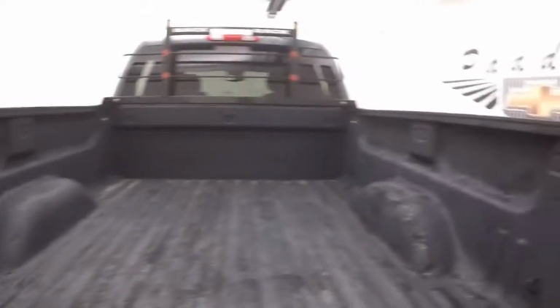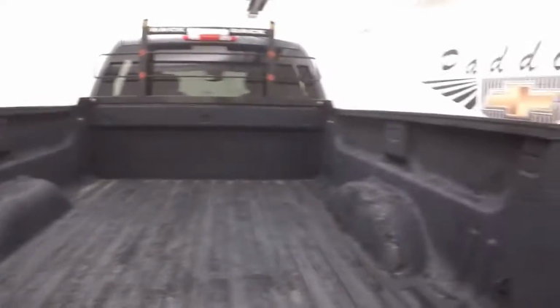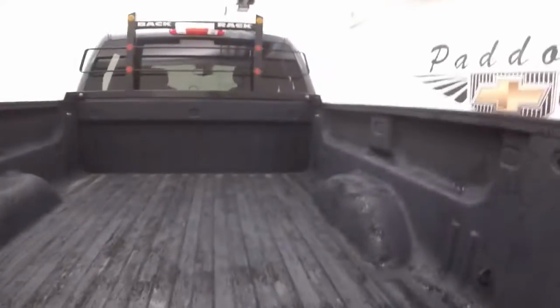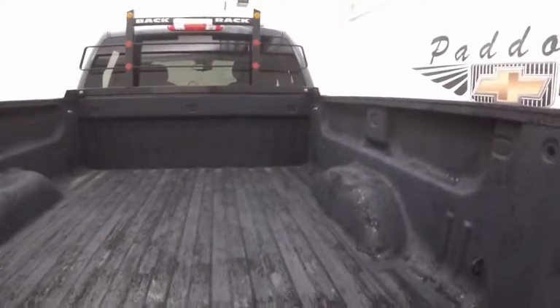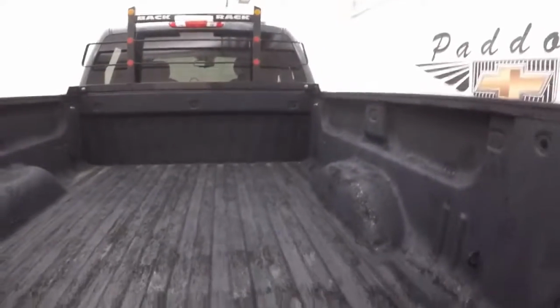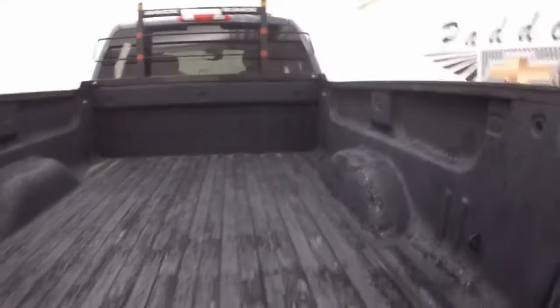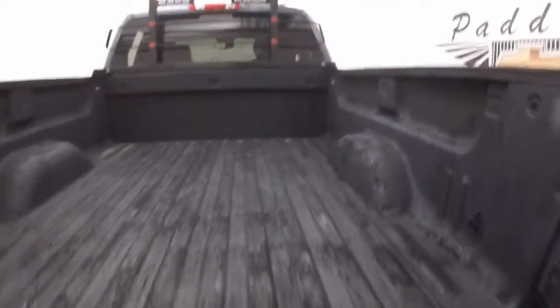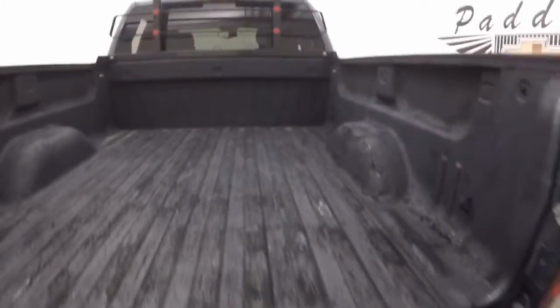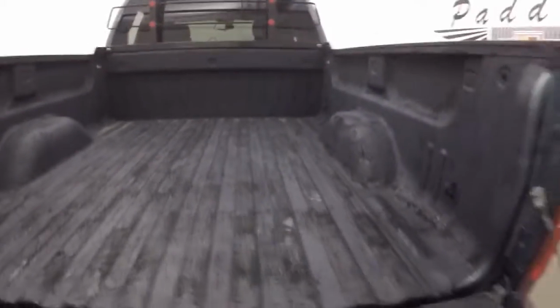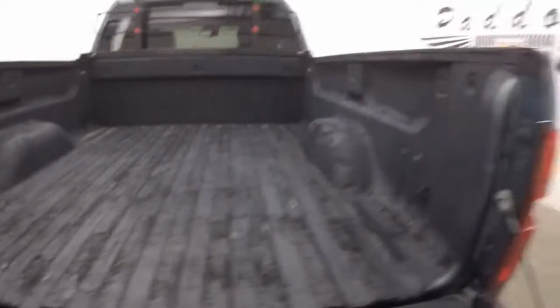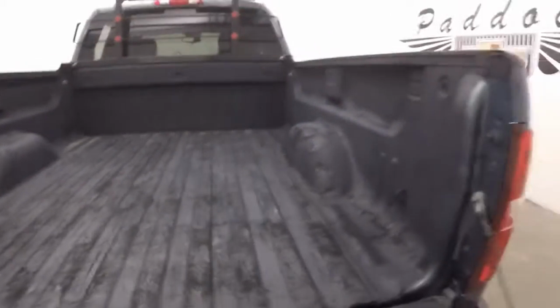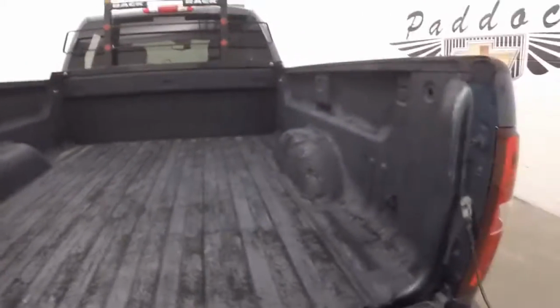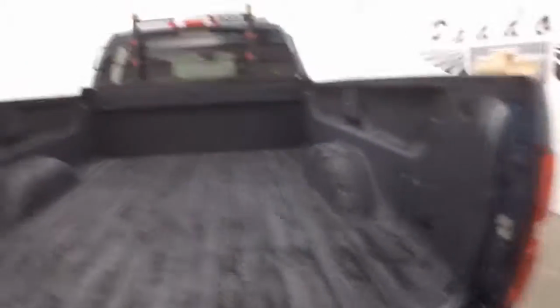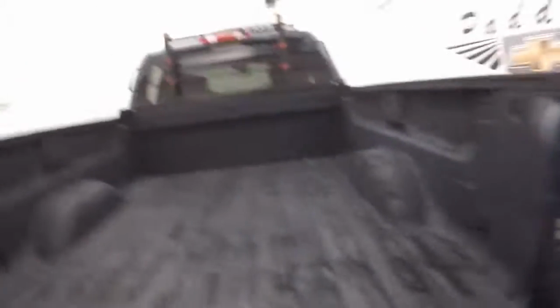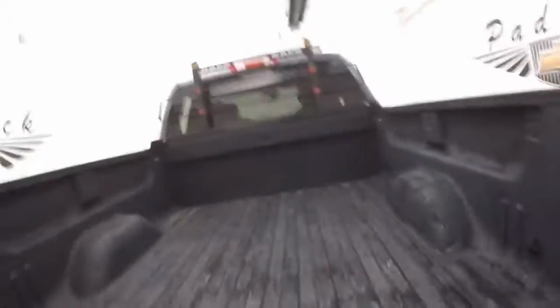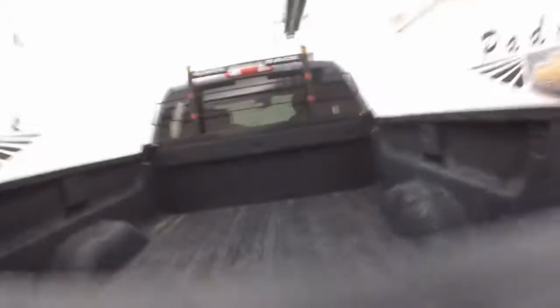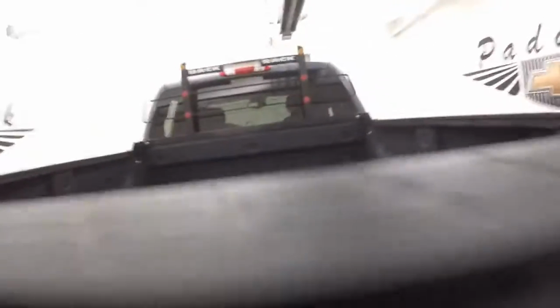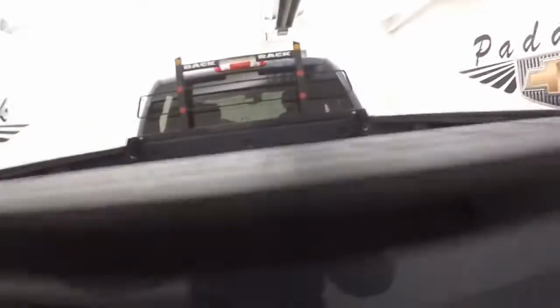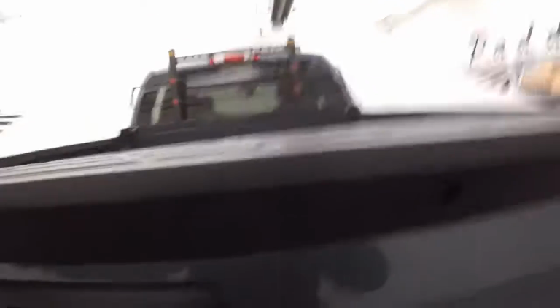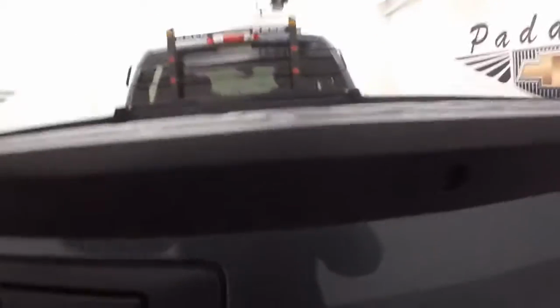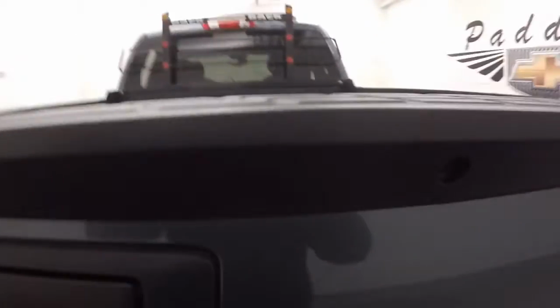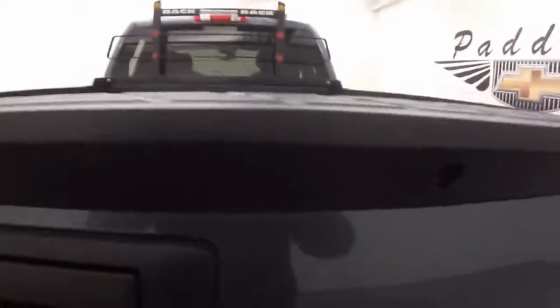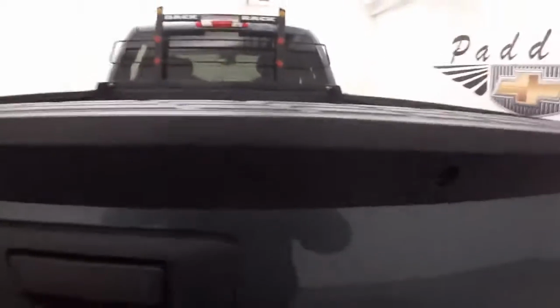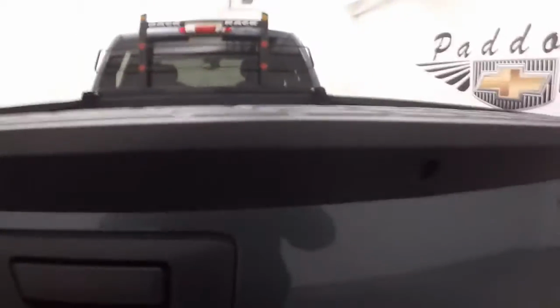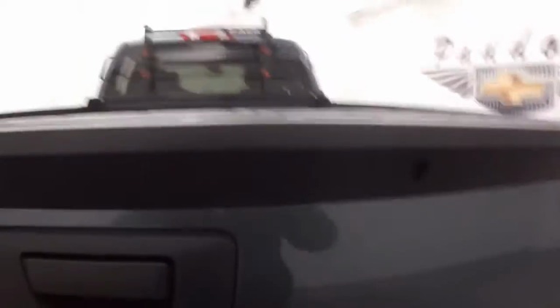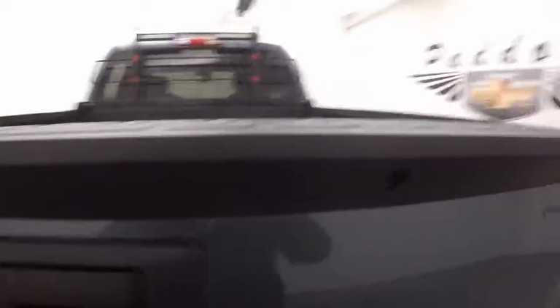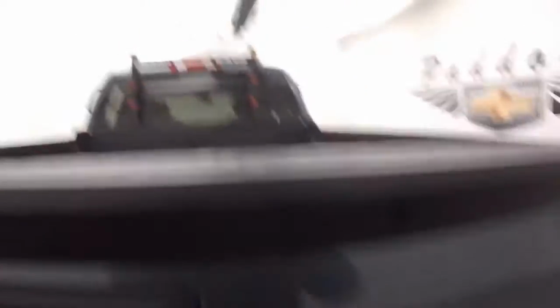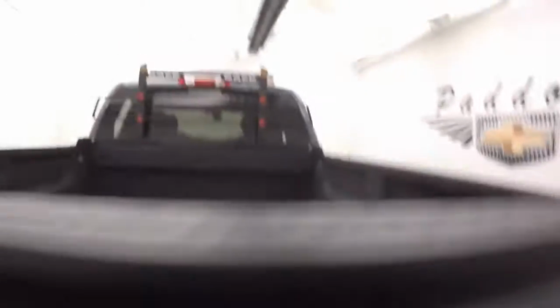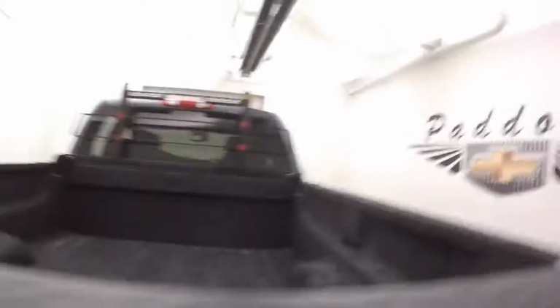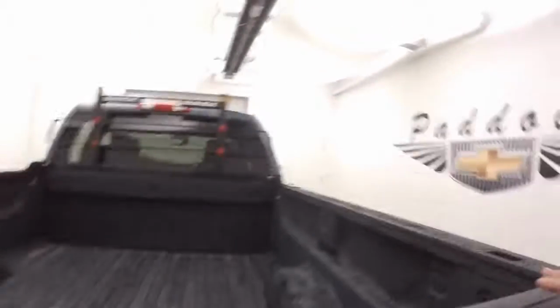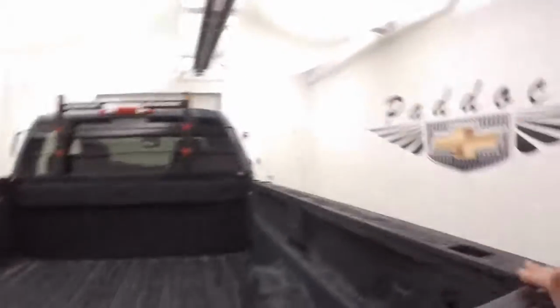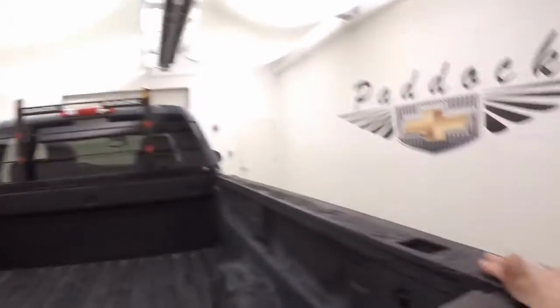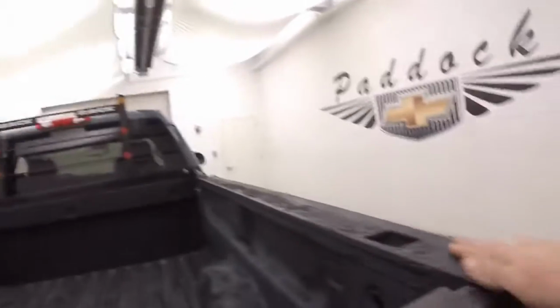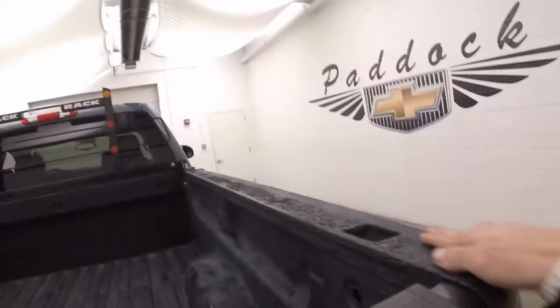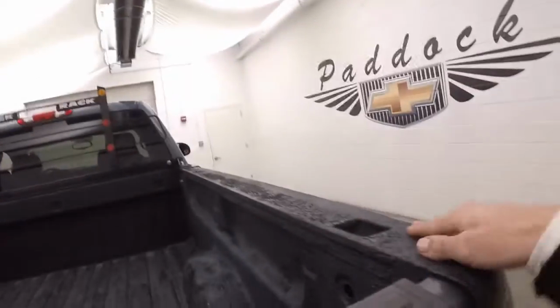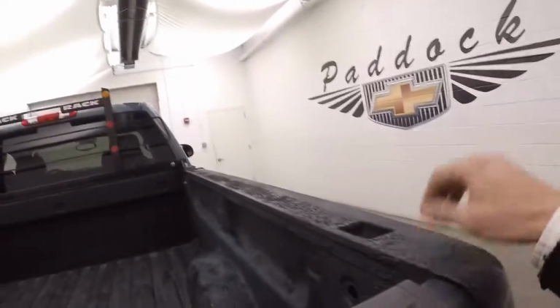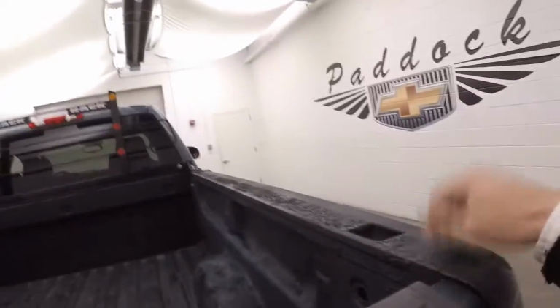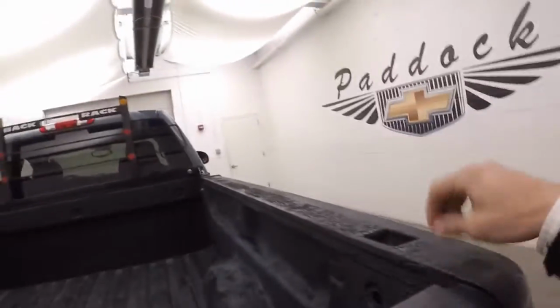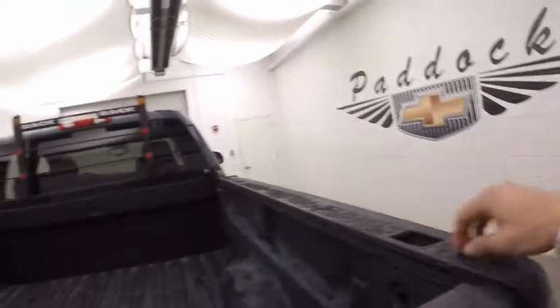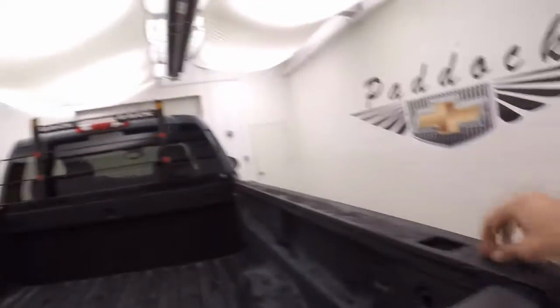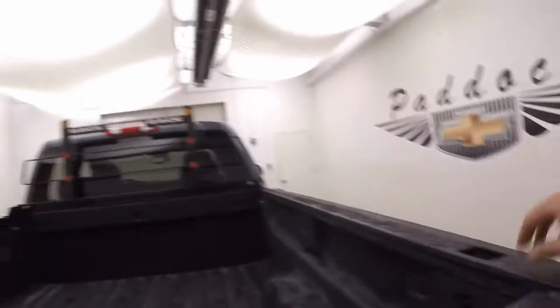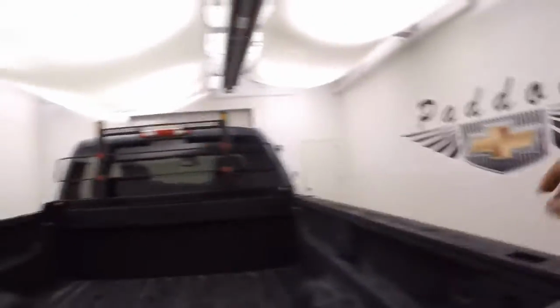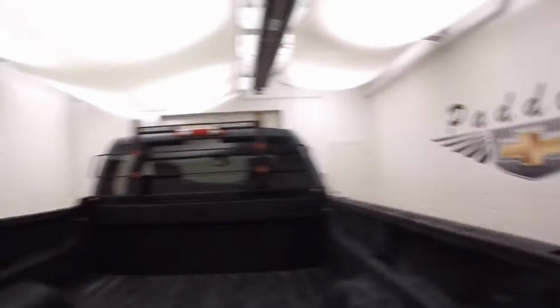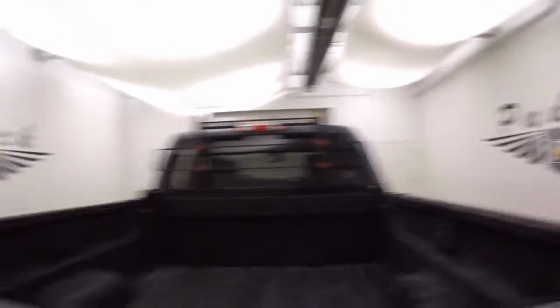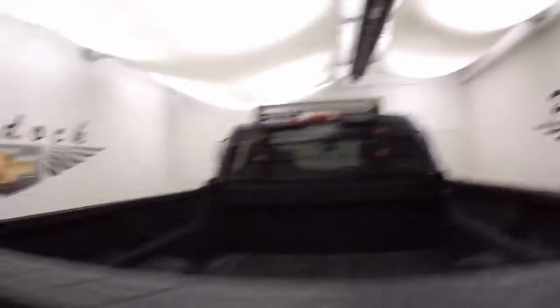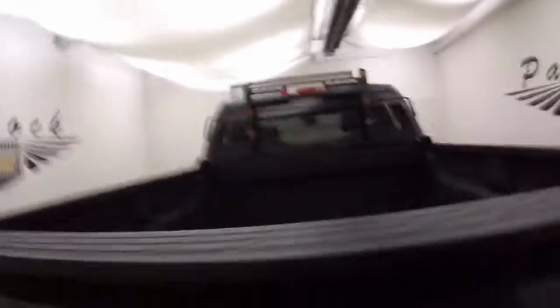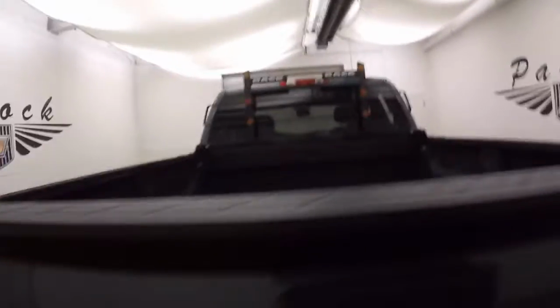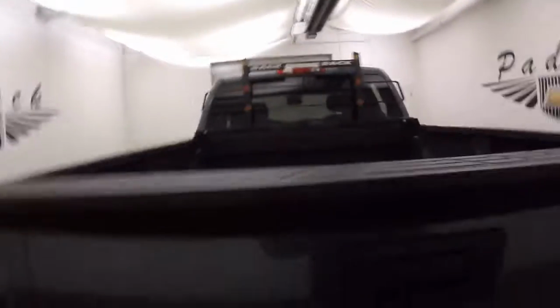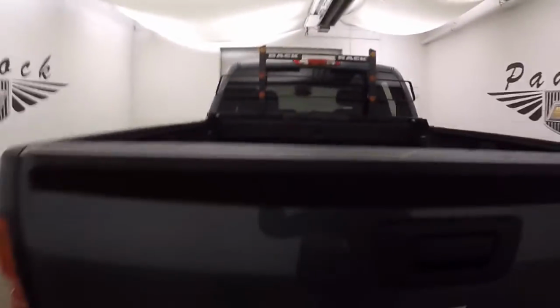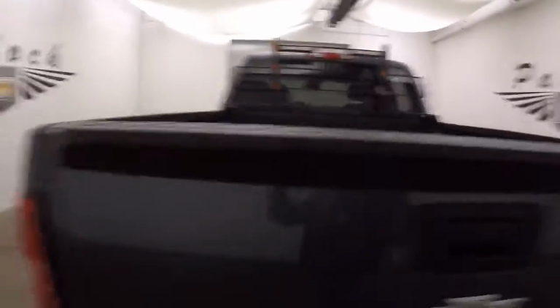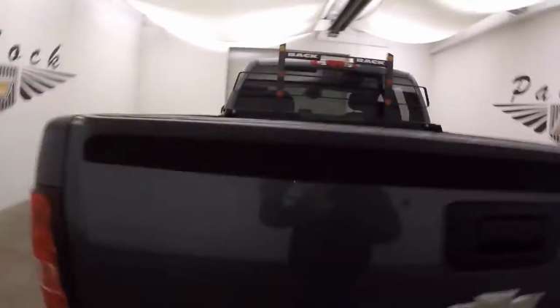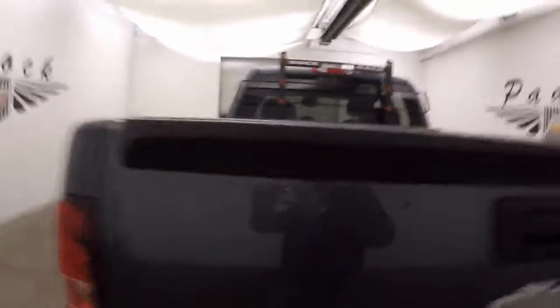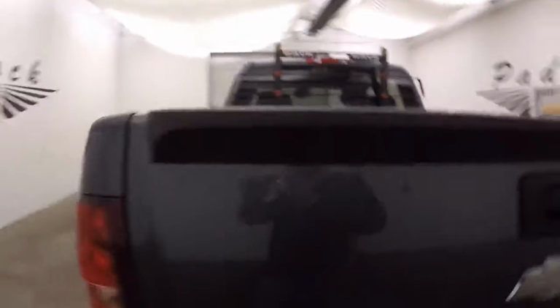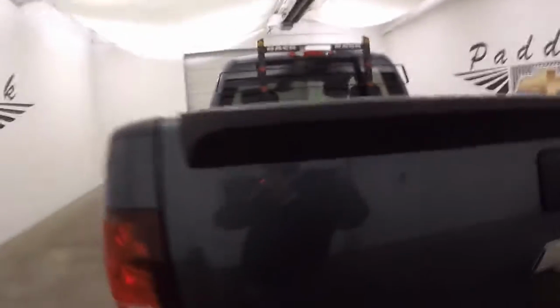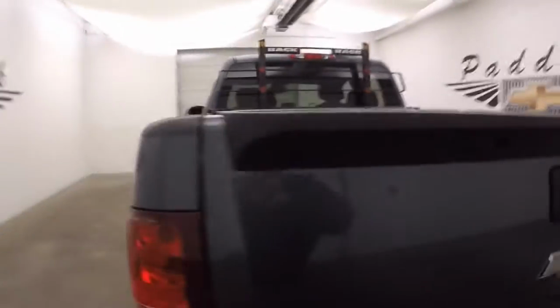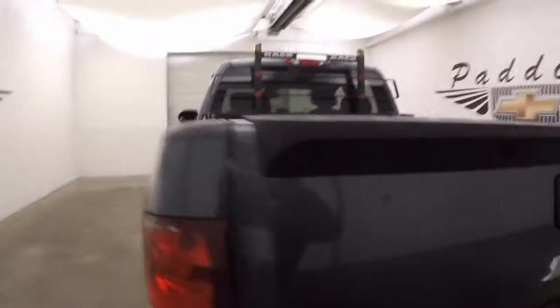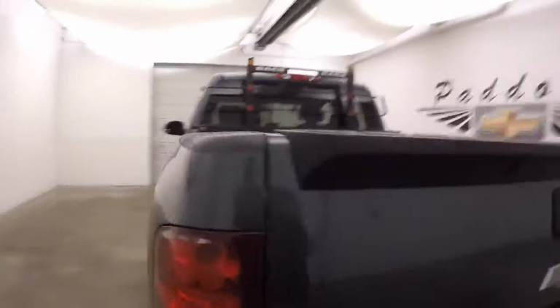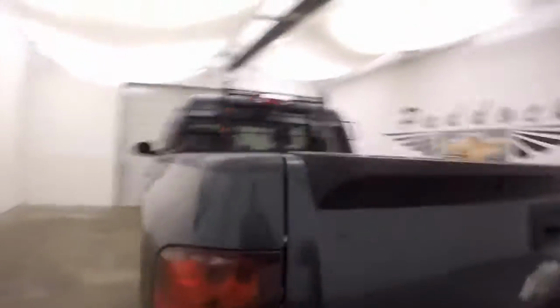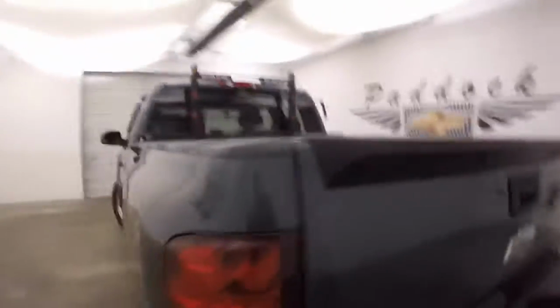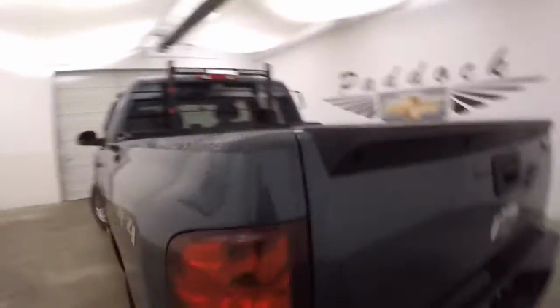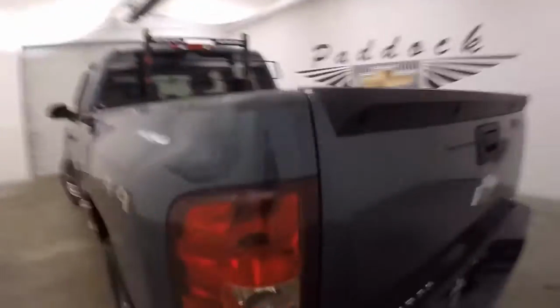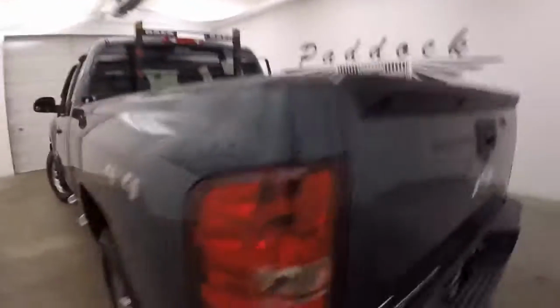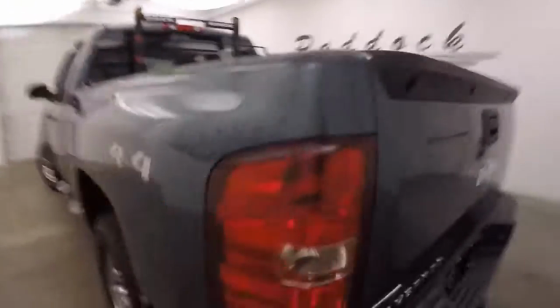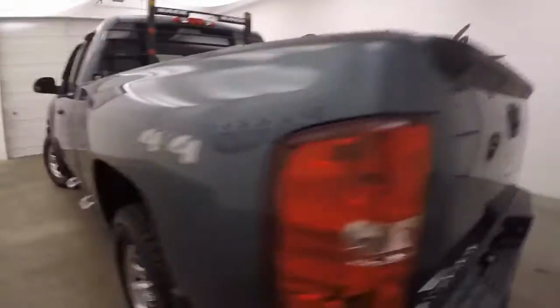Spray-on bed liner — everything's sprayed even over the top to help protect from any damage.